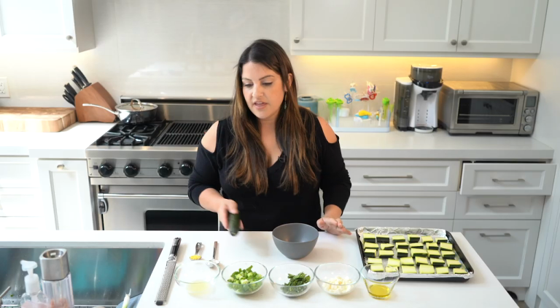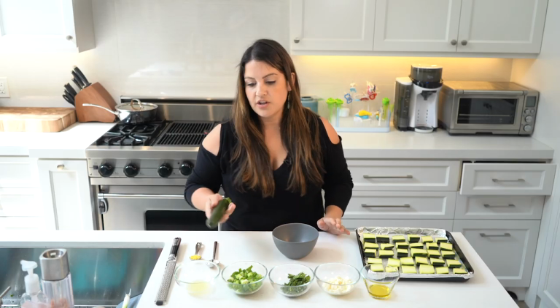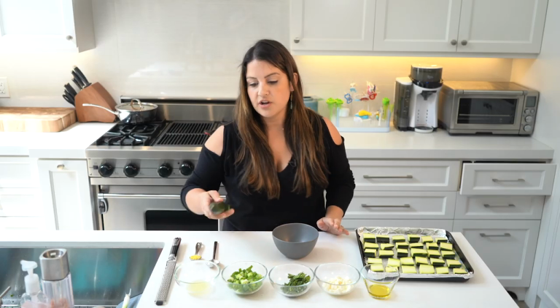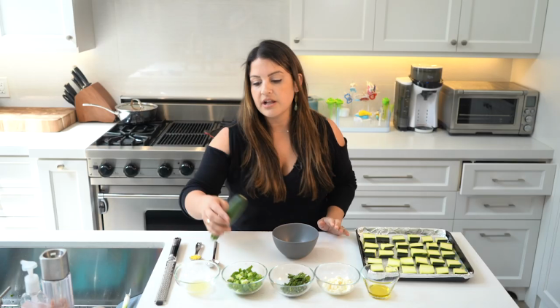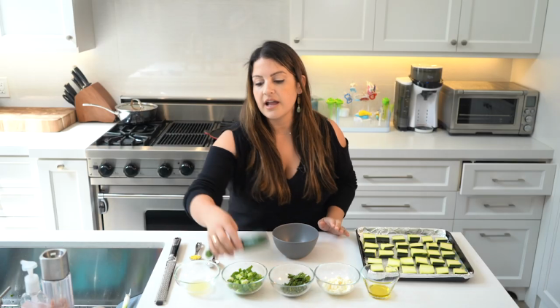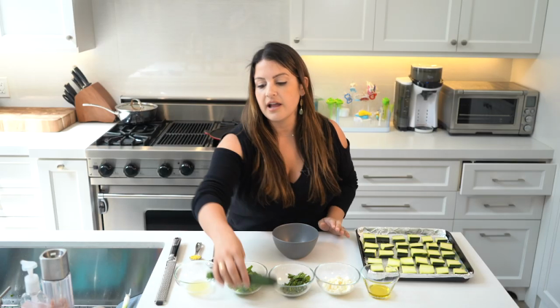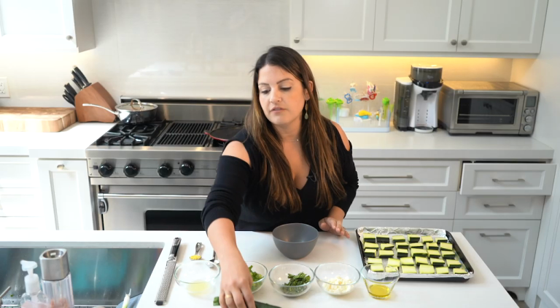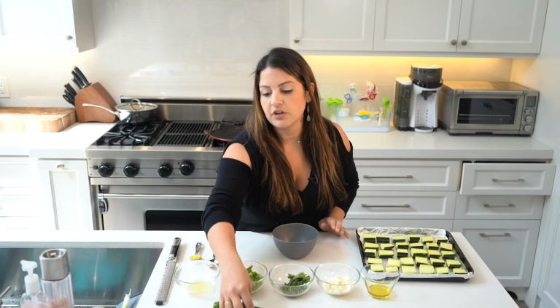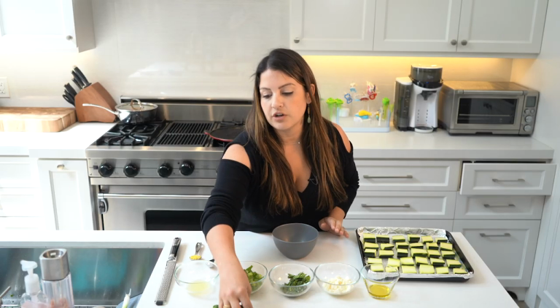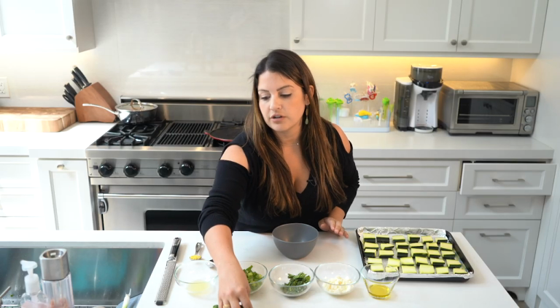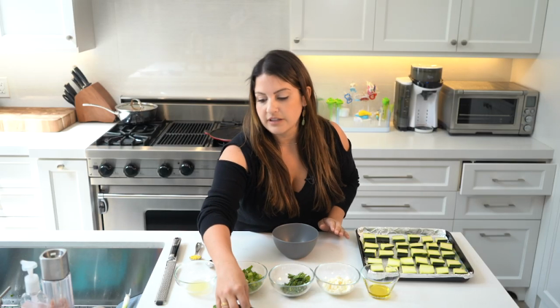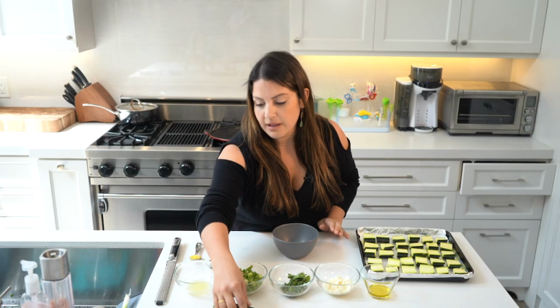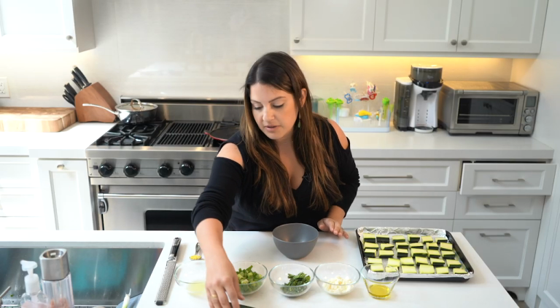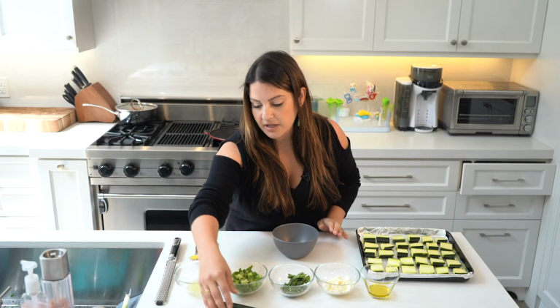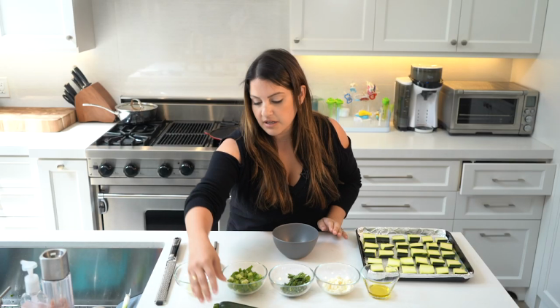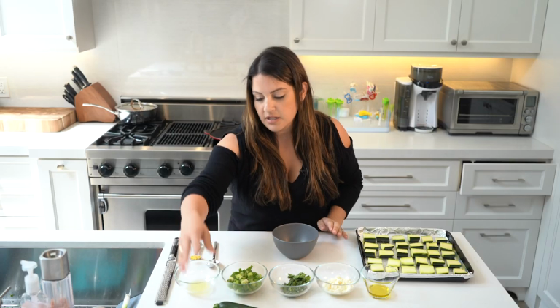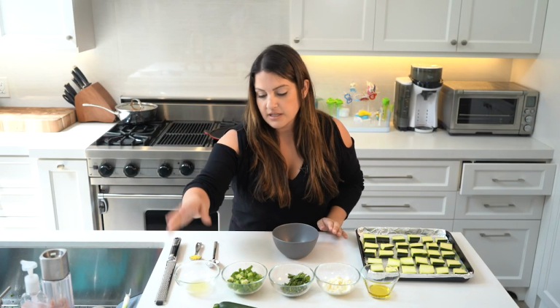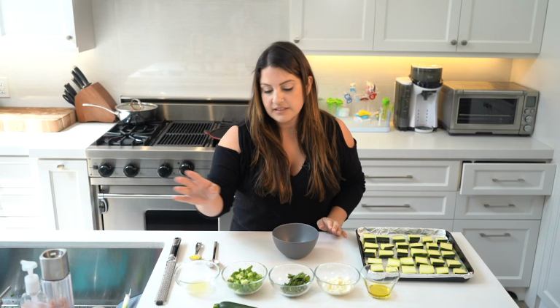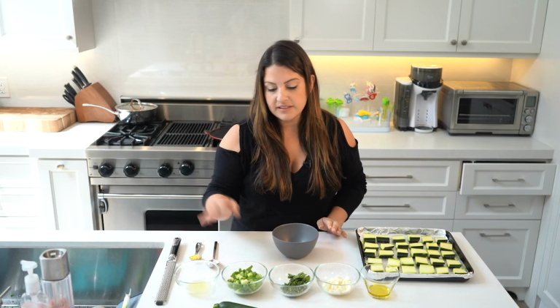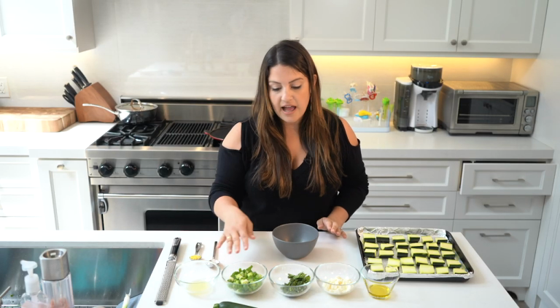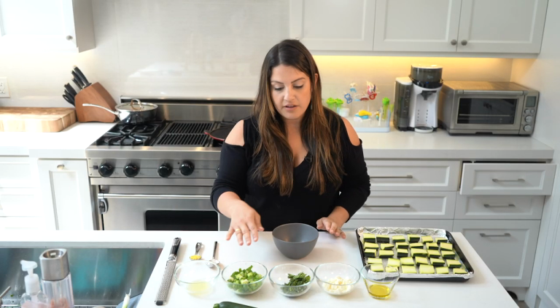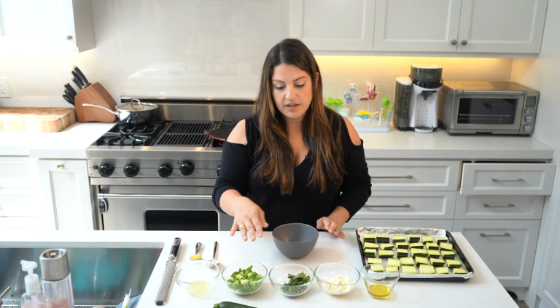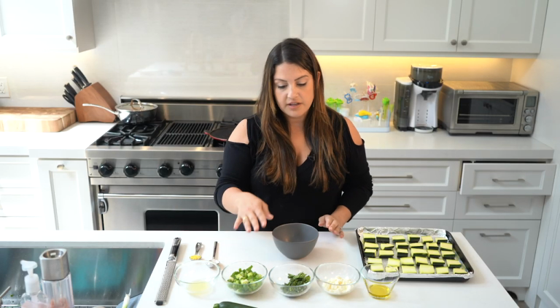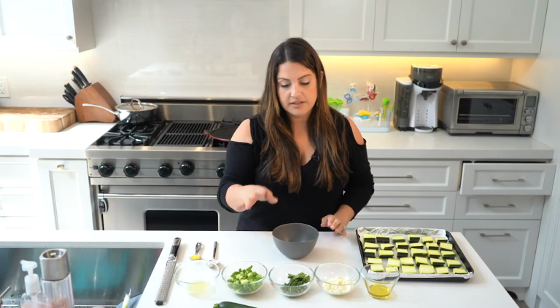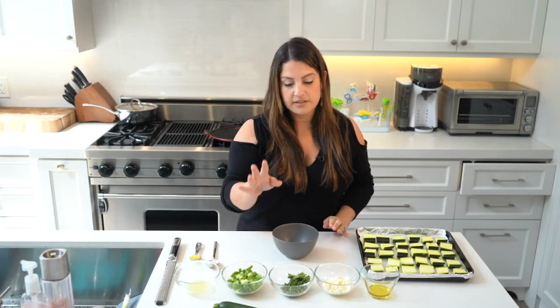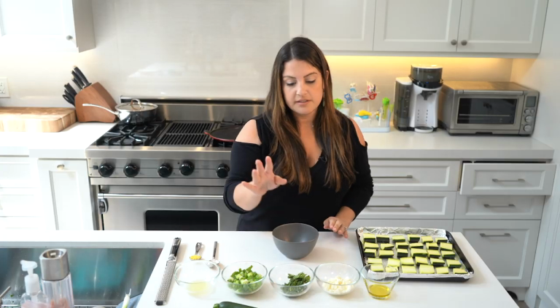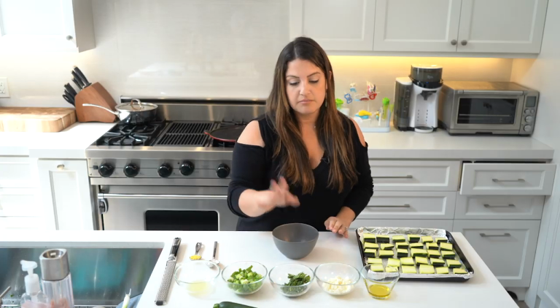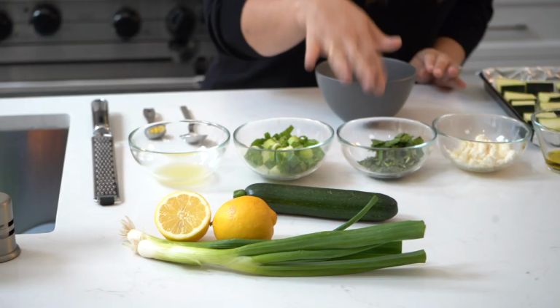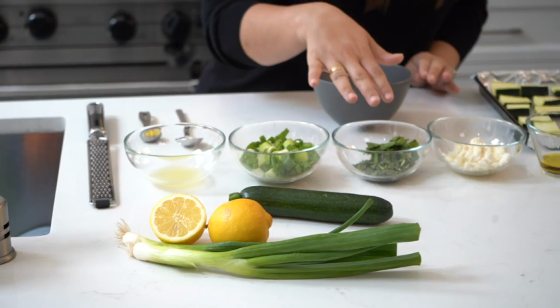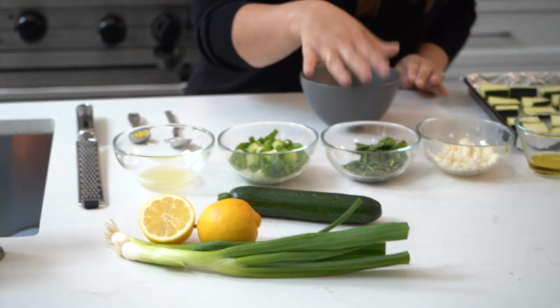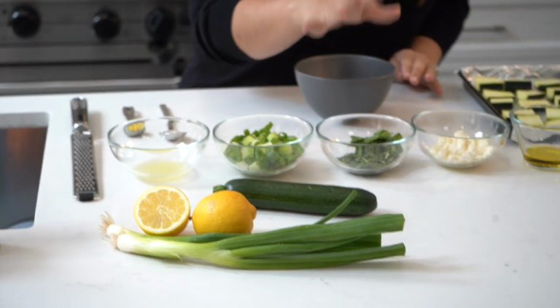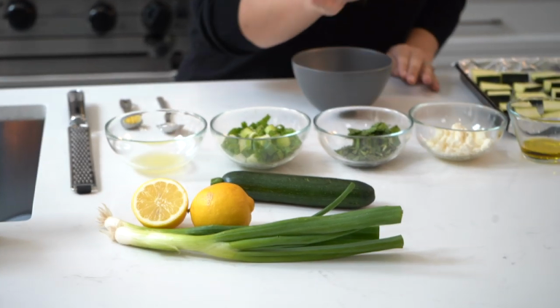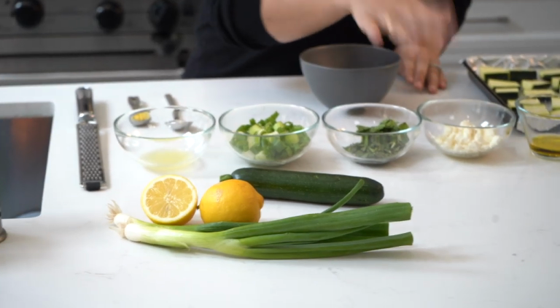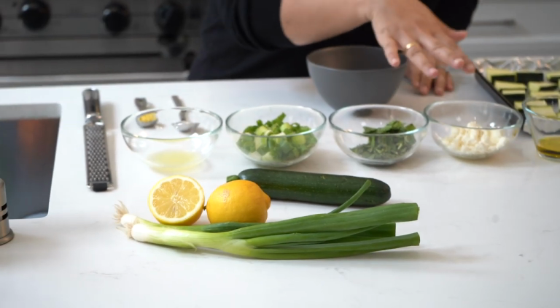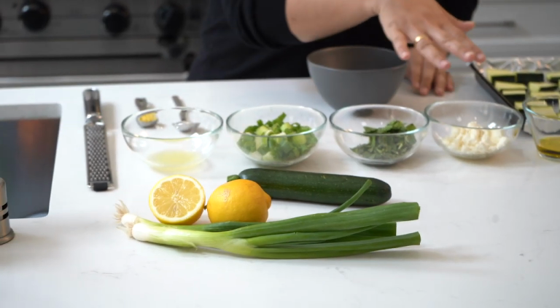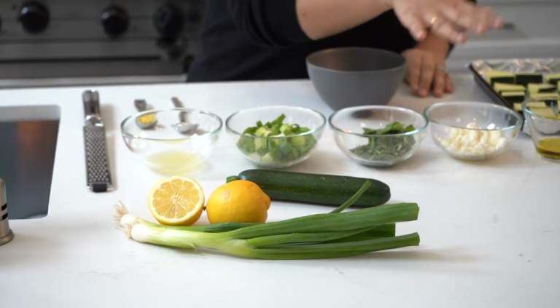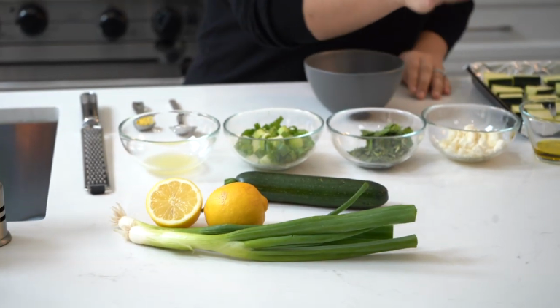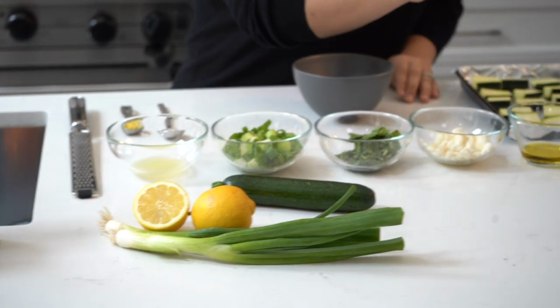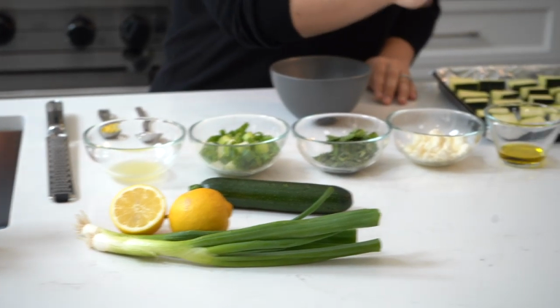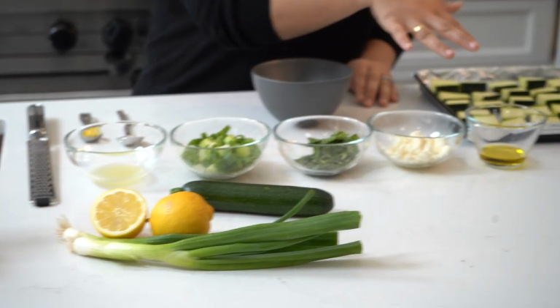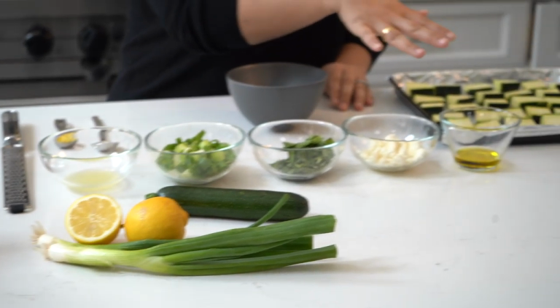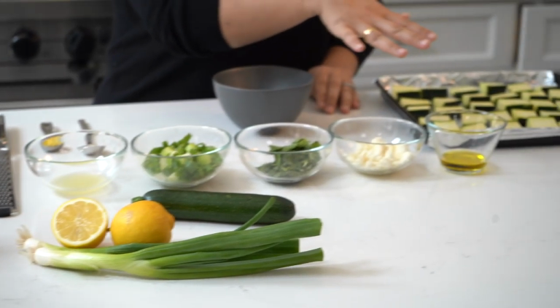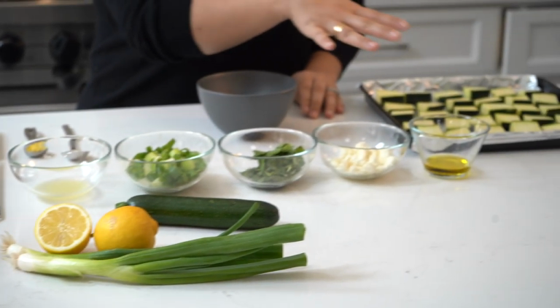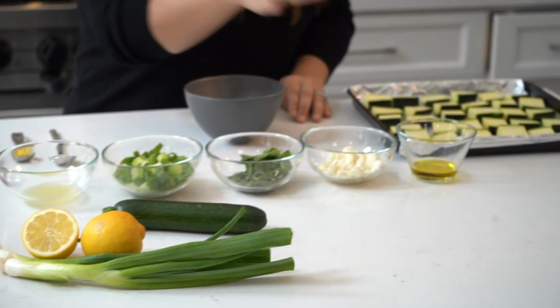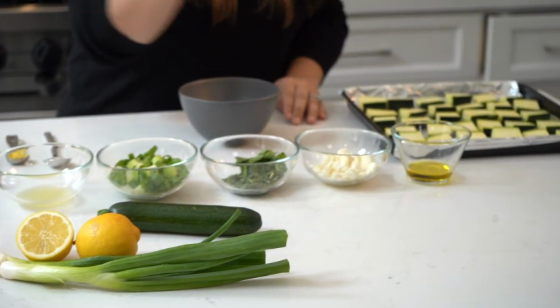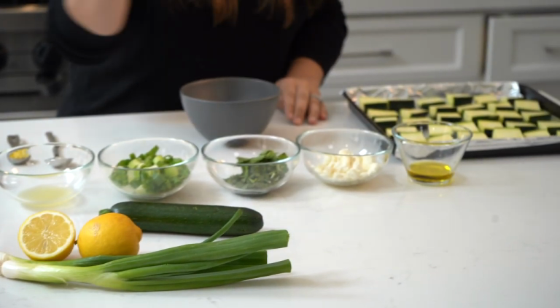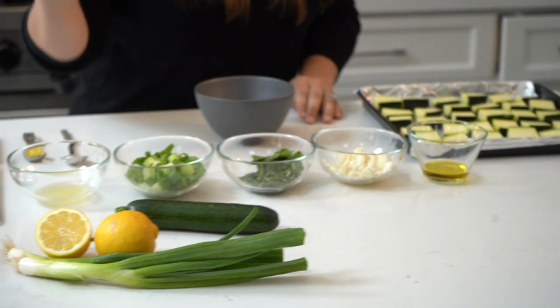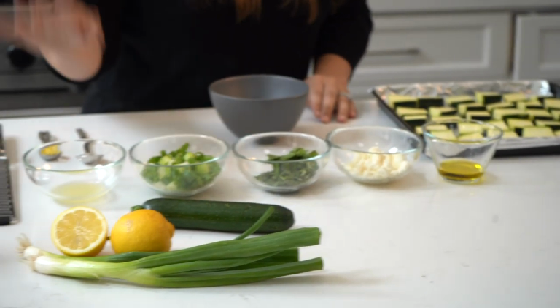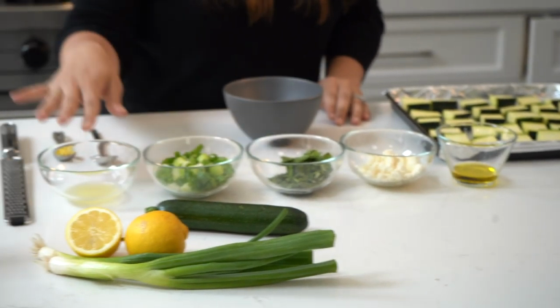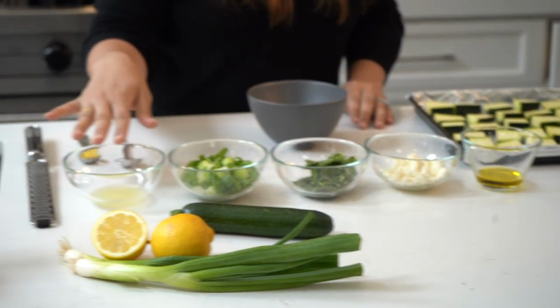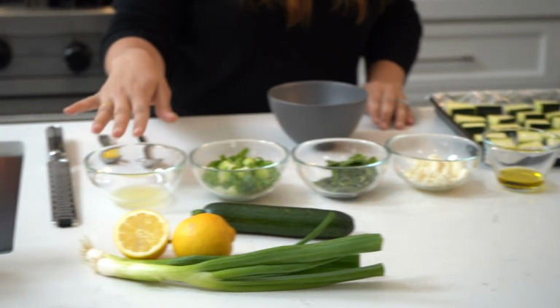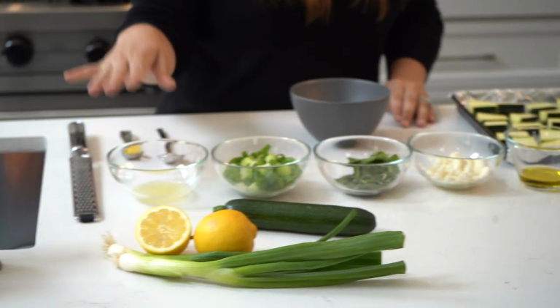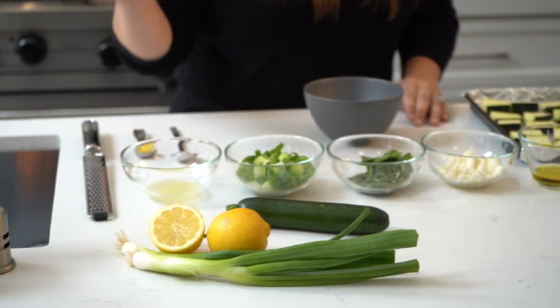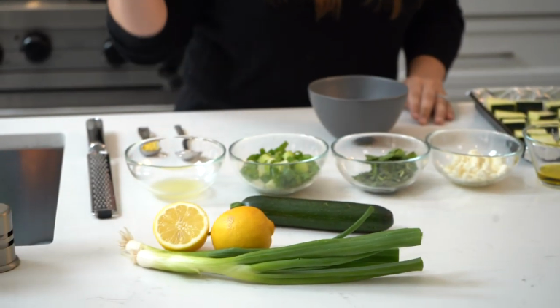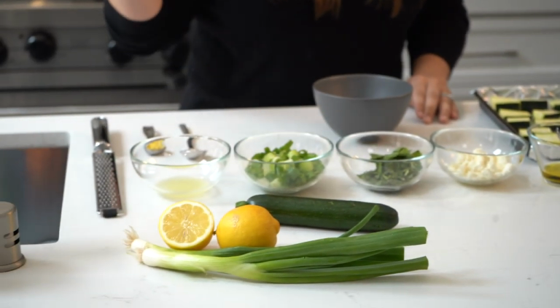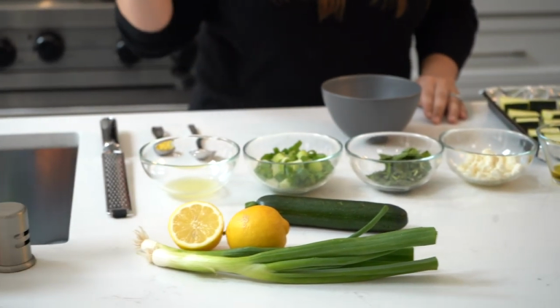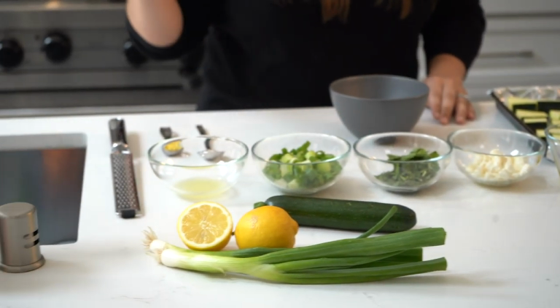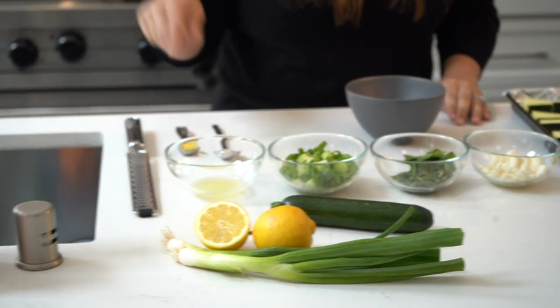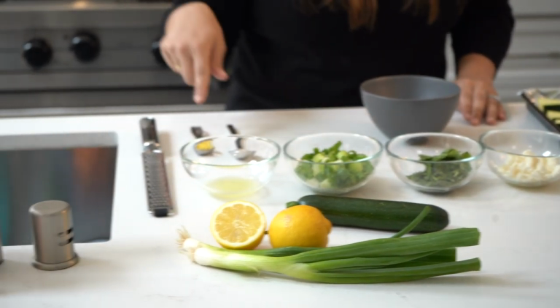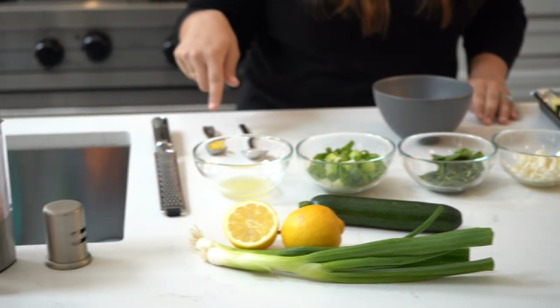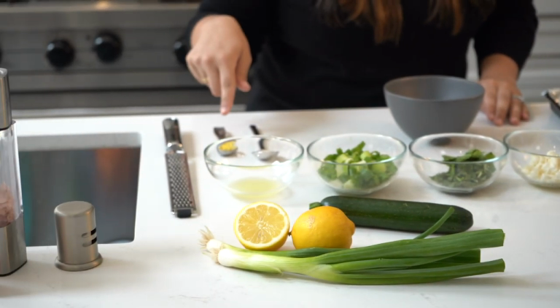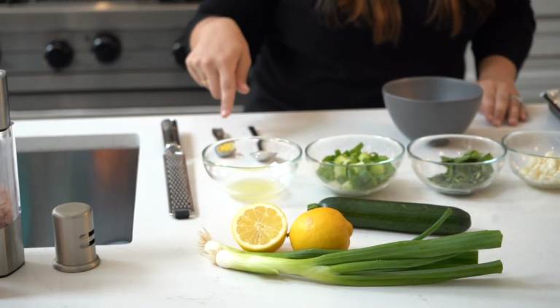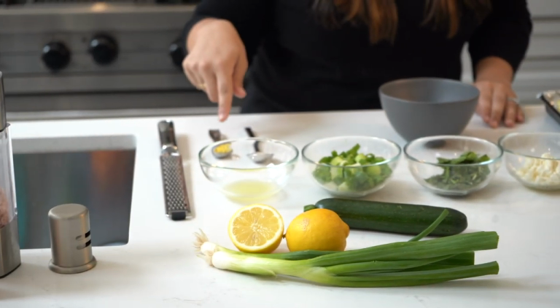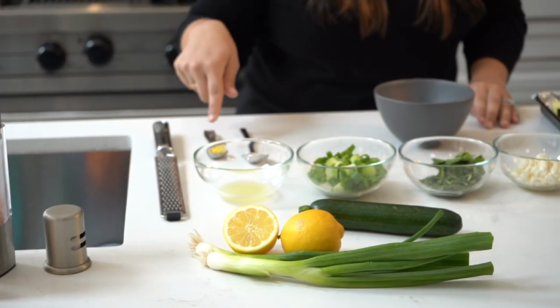Then you're going to have your lemon, scallions, mint, feta, olive oil, lemon juice, and lemon zest.